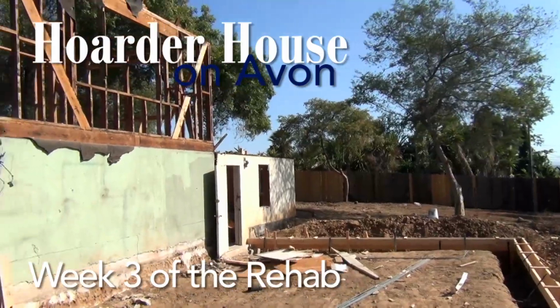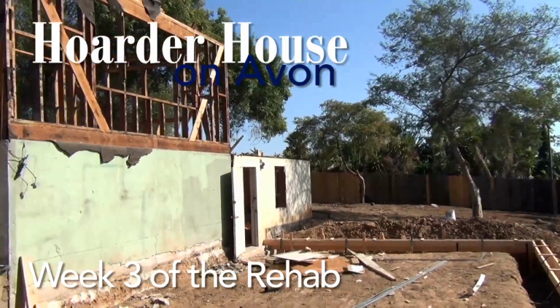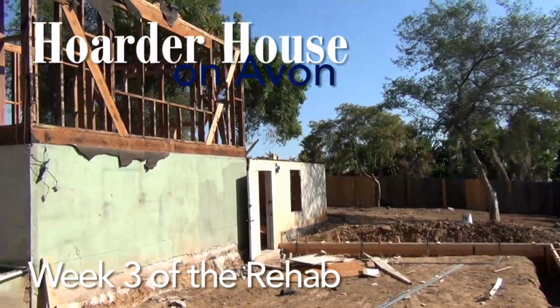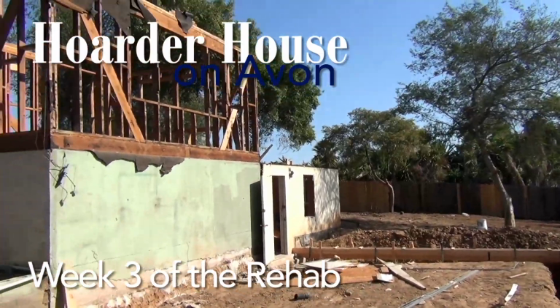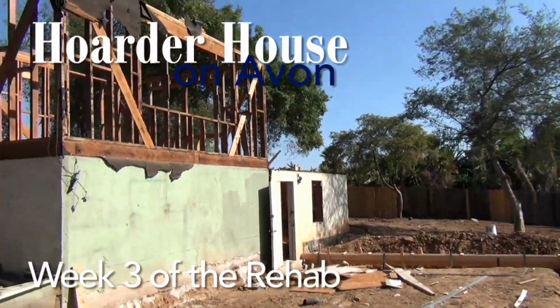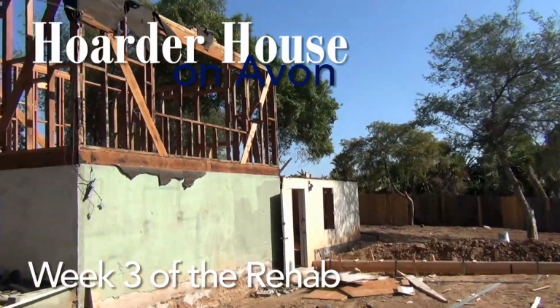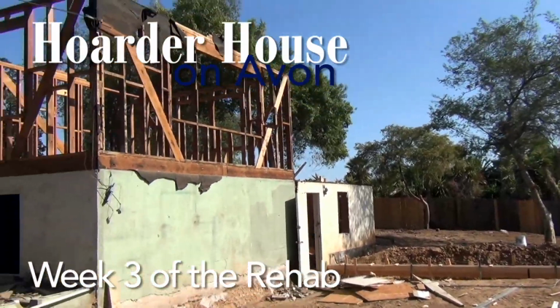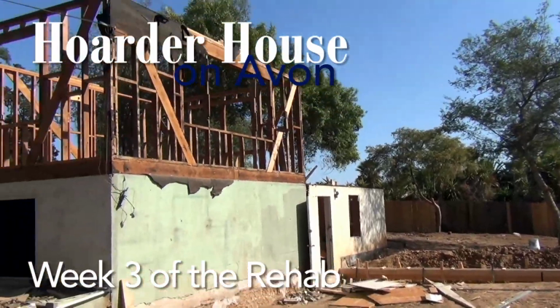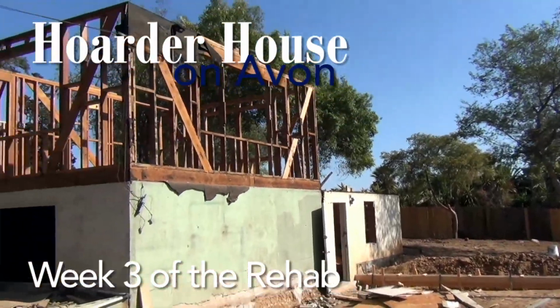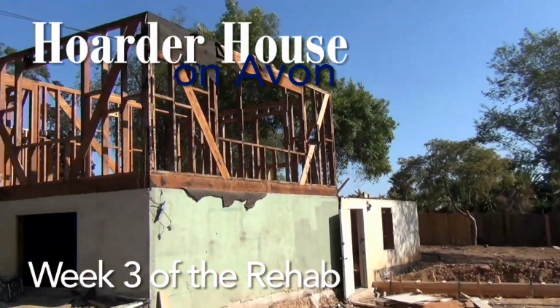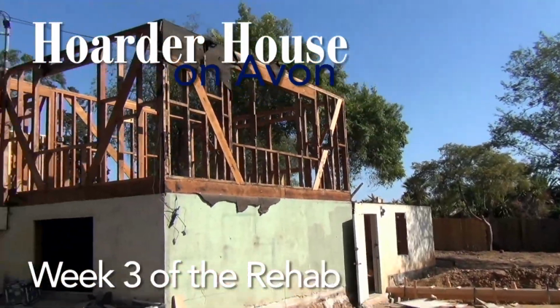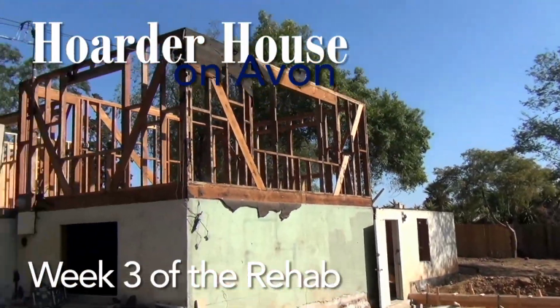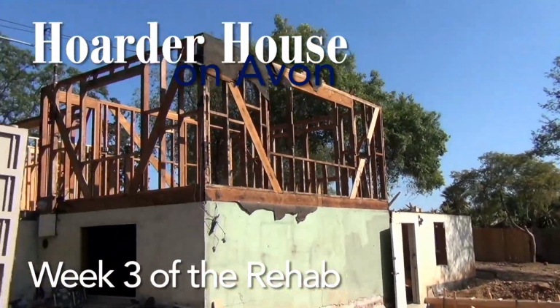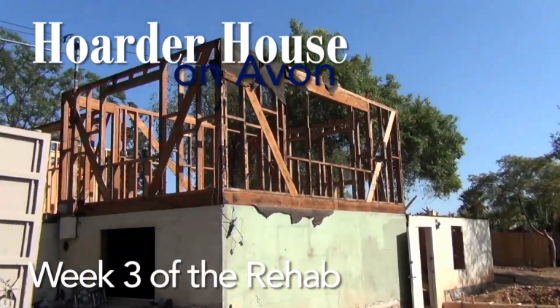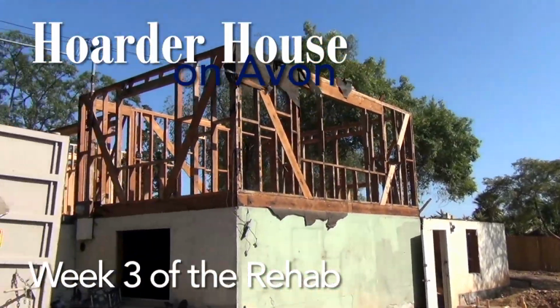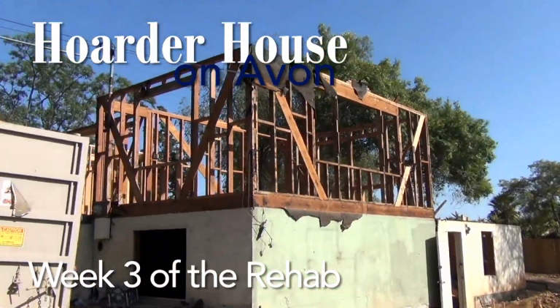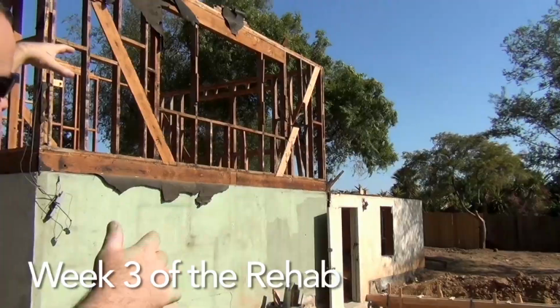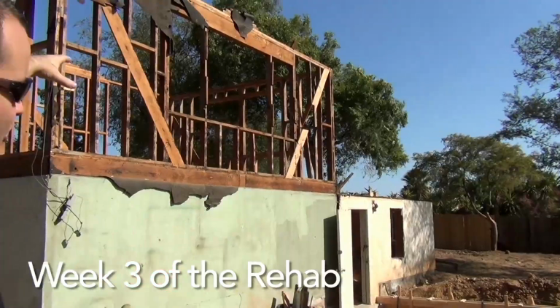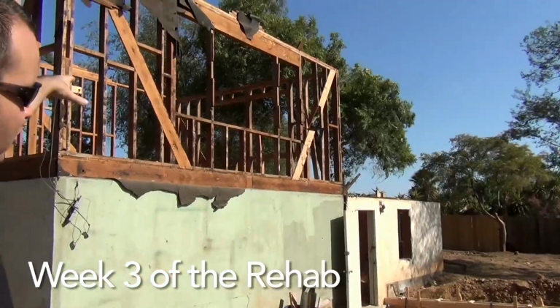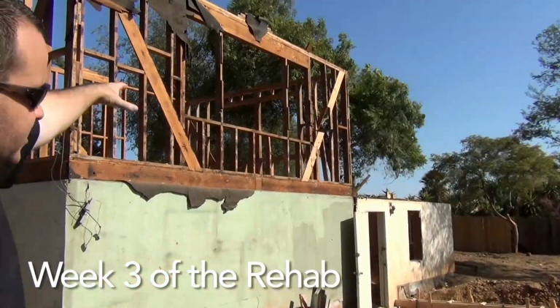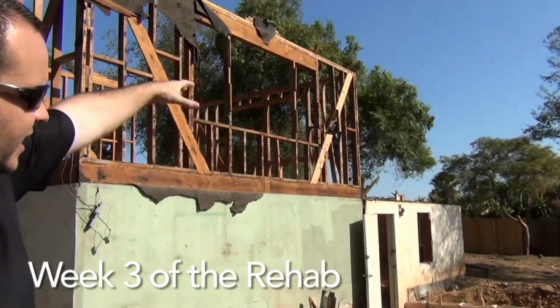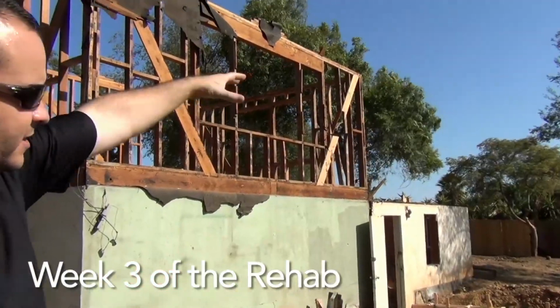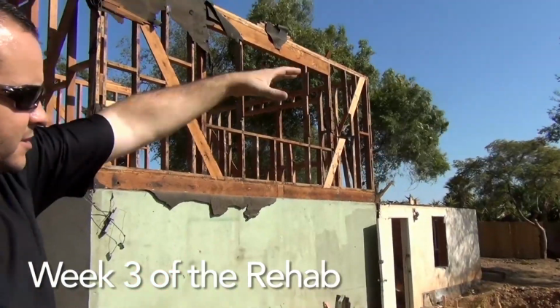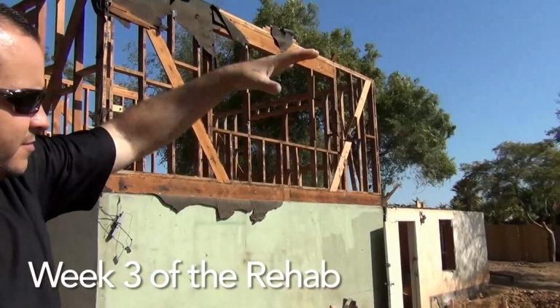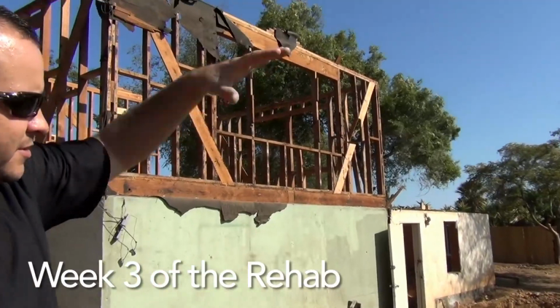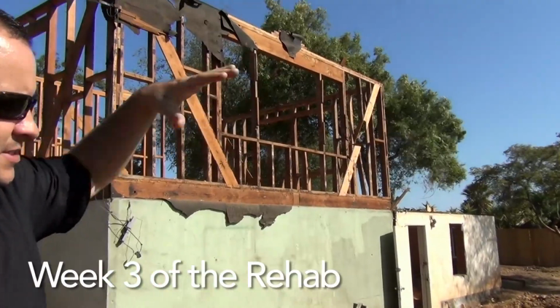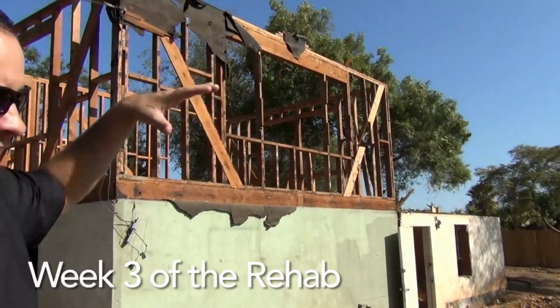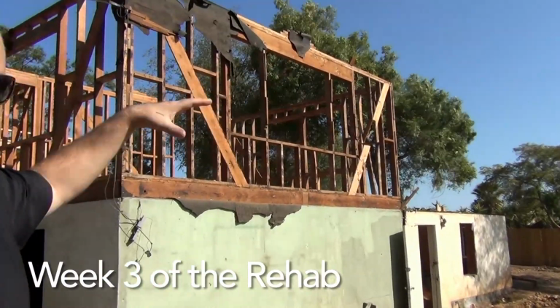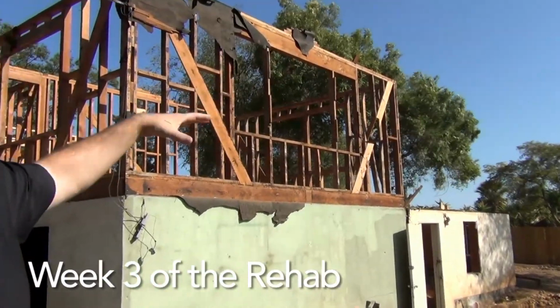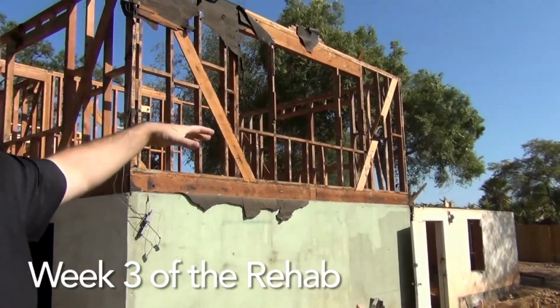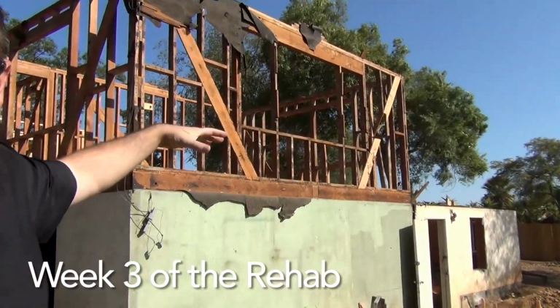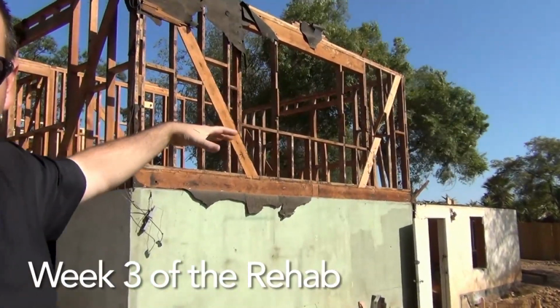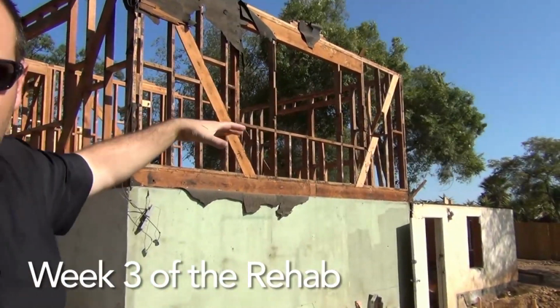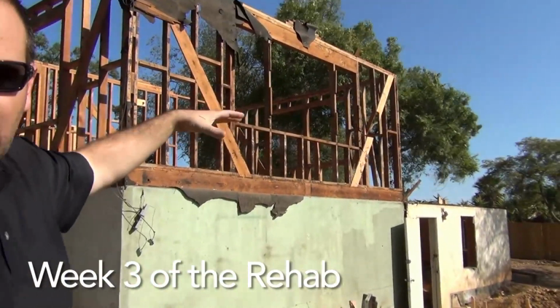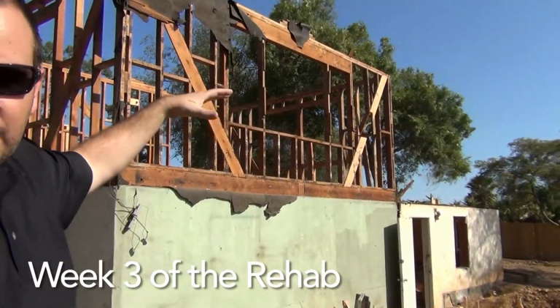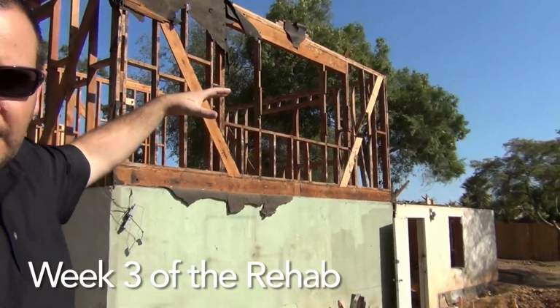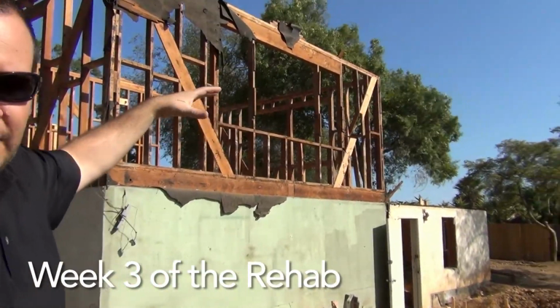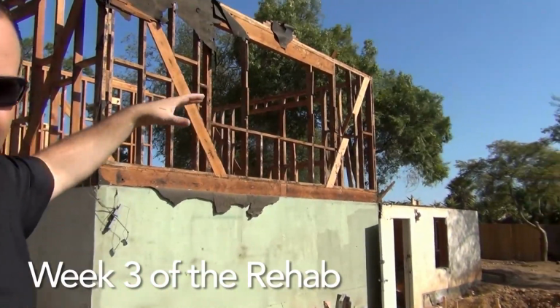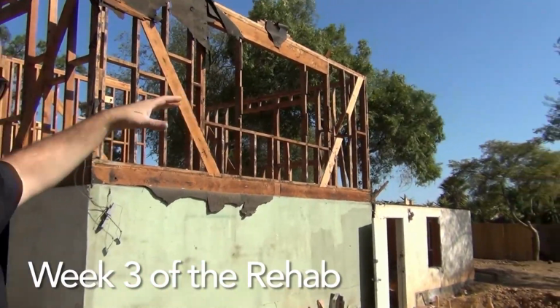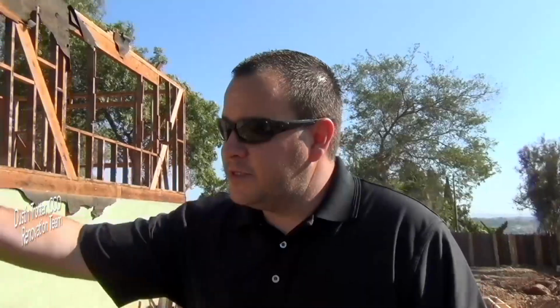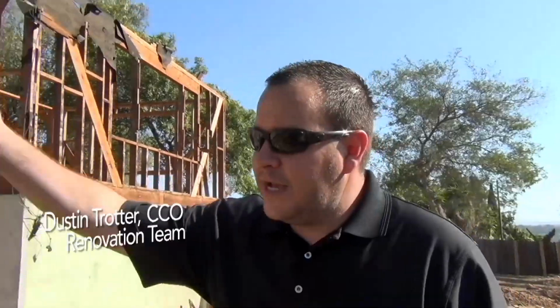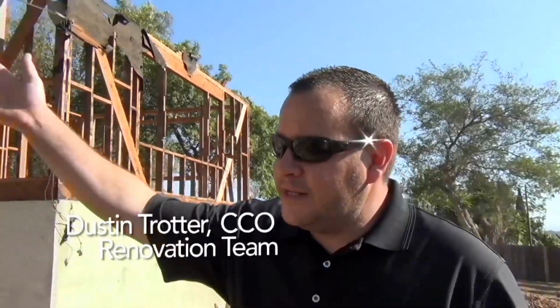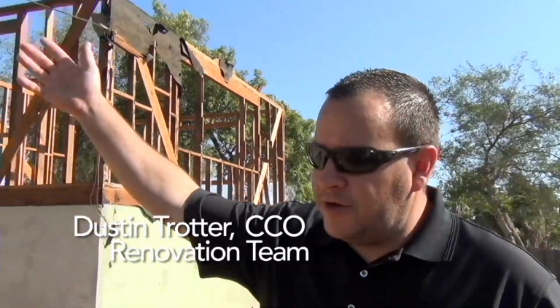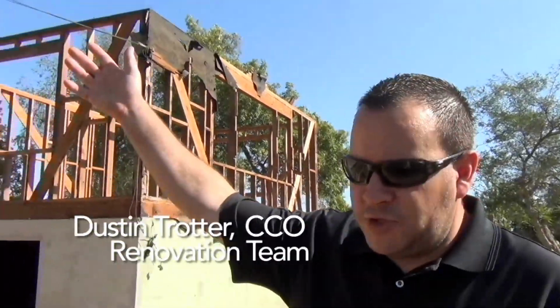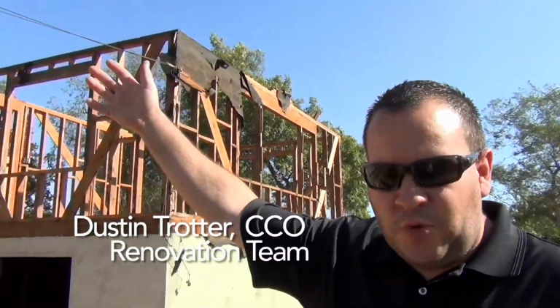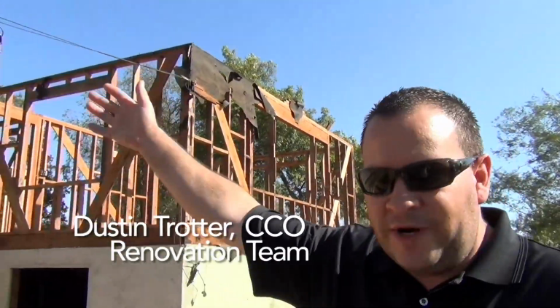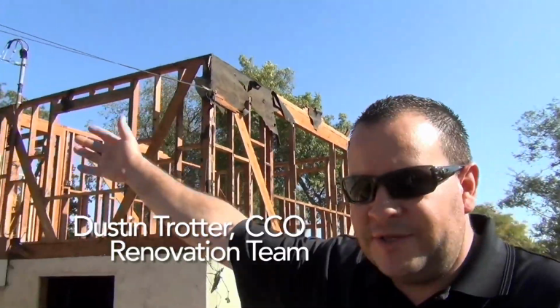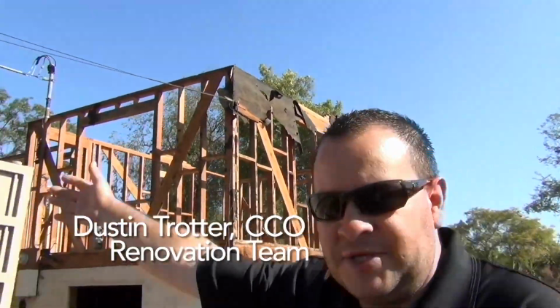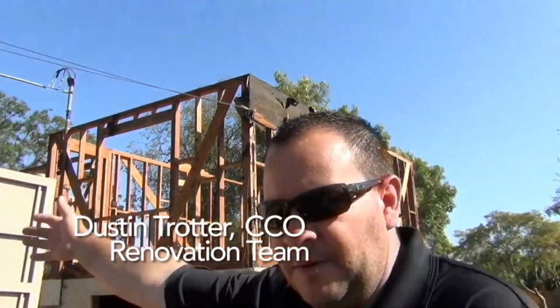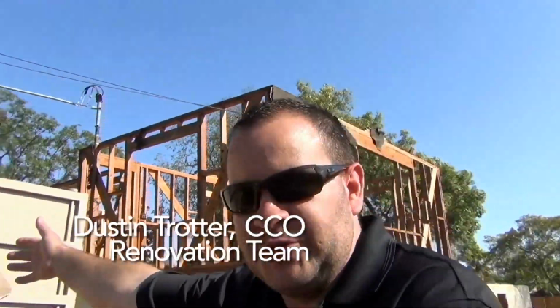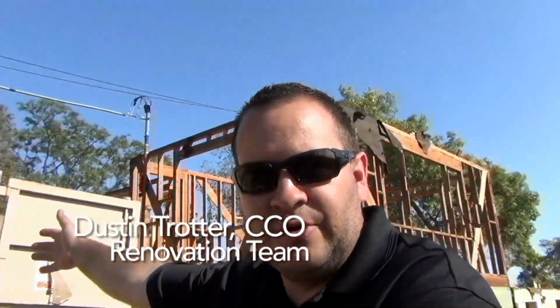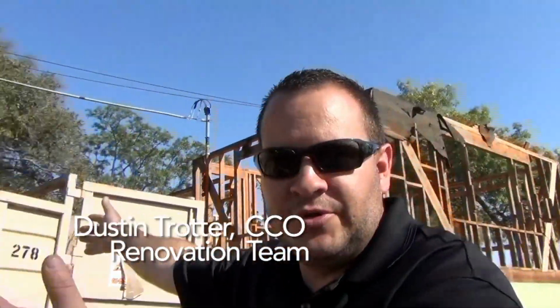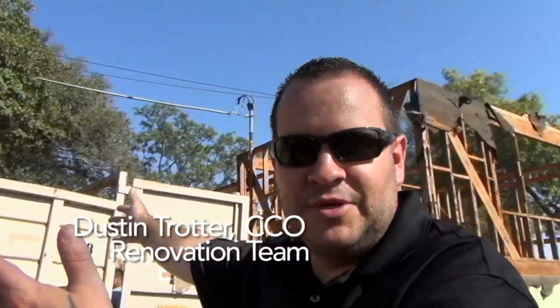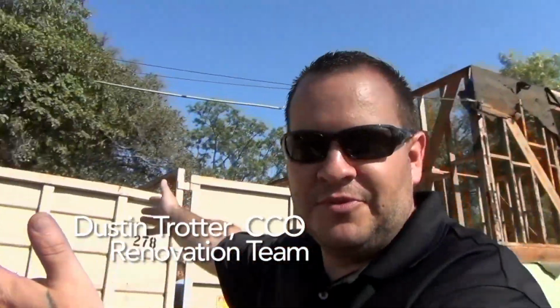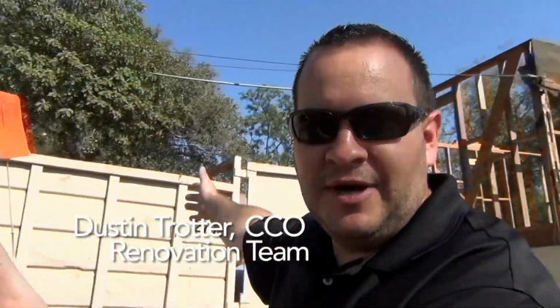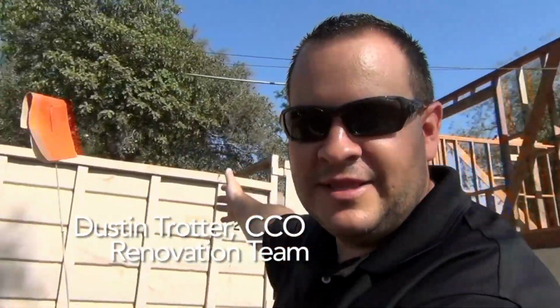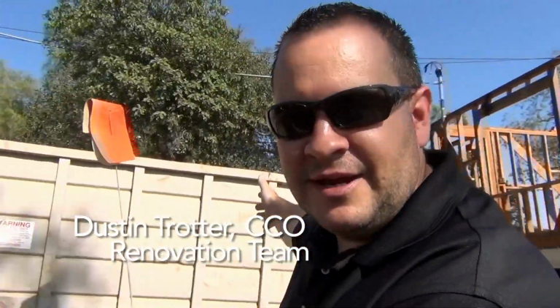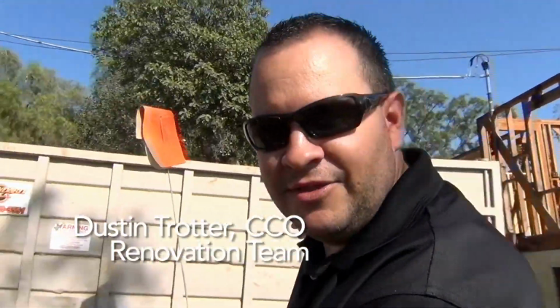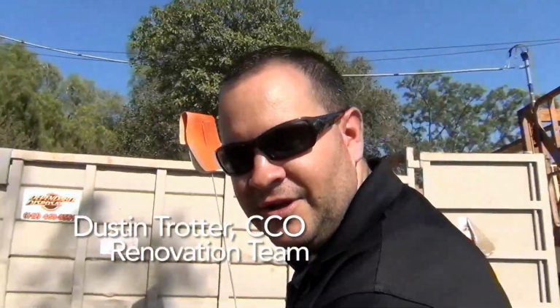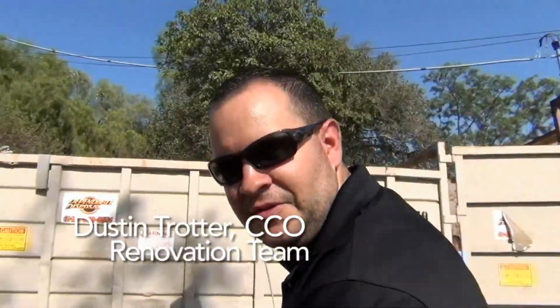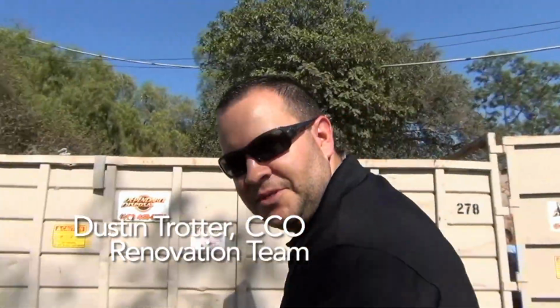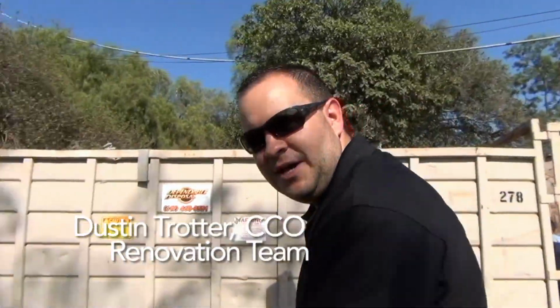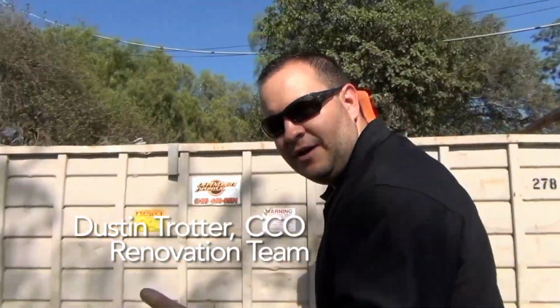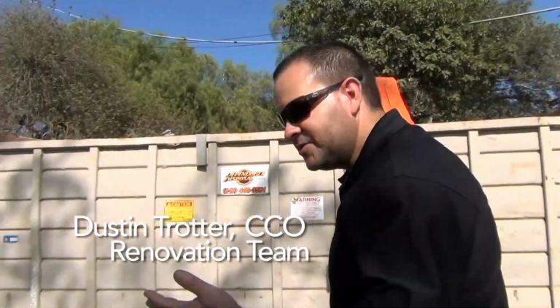Hey guys, Dustin Trotter at RBD Ventures. This whole deck is going to be the size of this garage right above the house. This is like their 20th dumpster or something like that on this house.